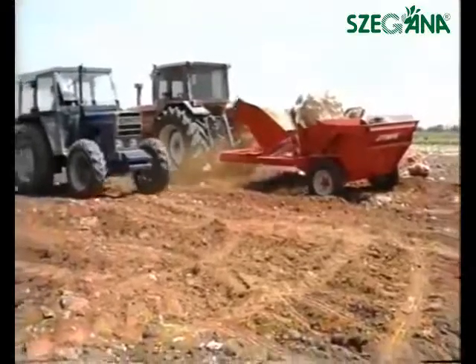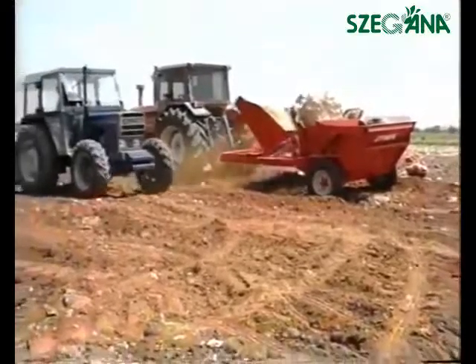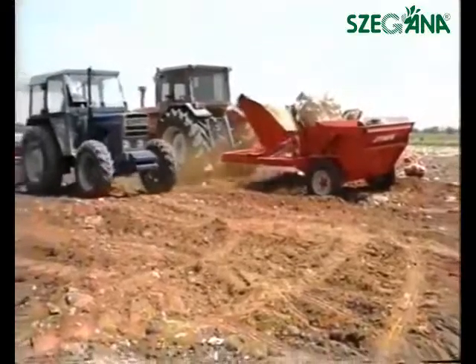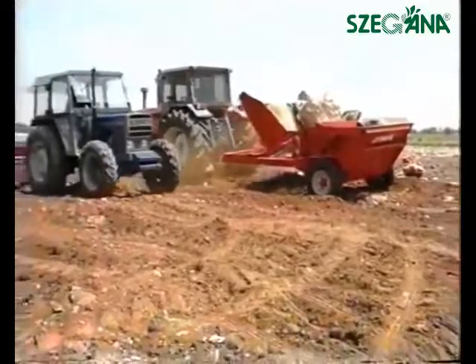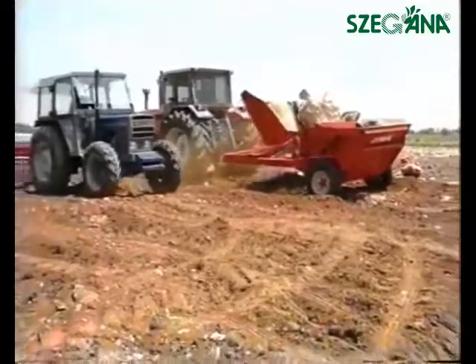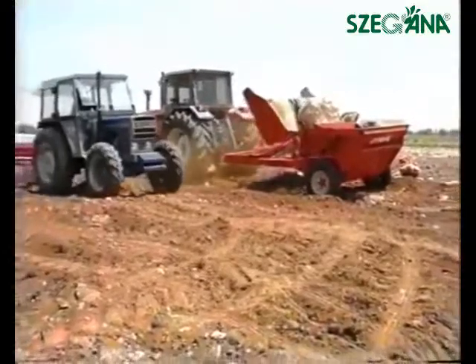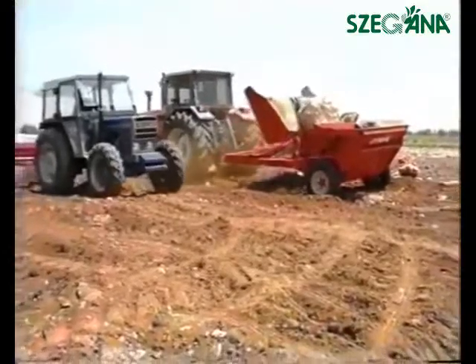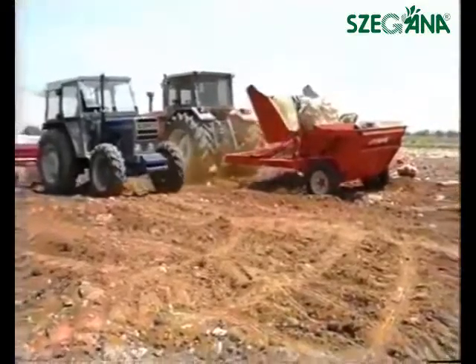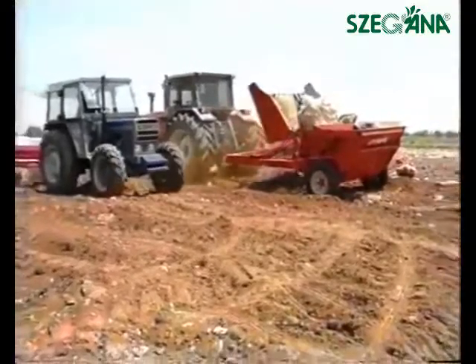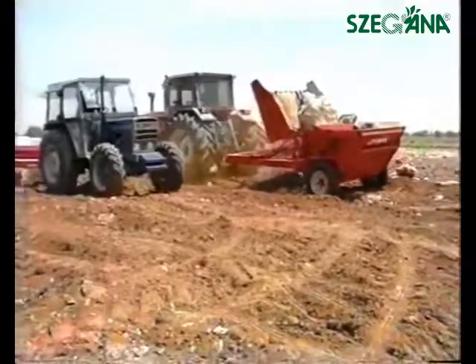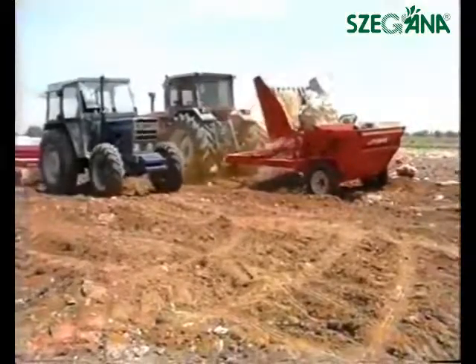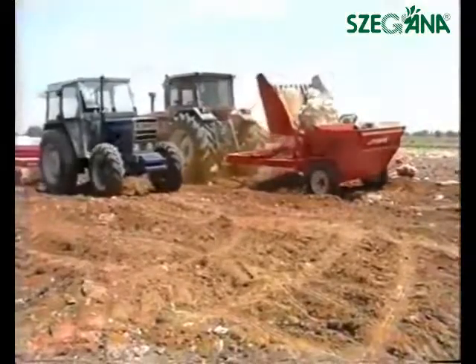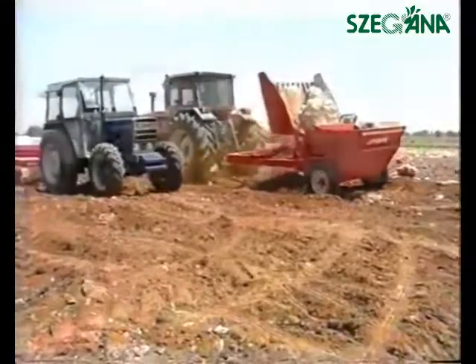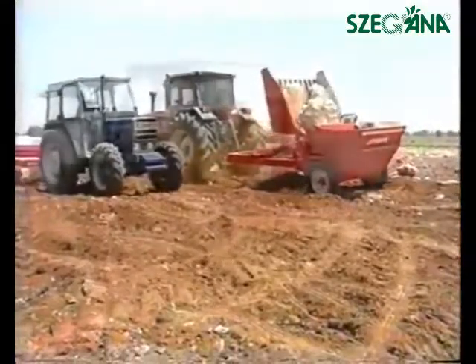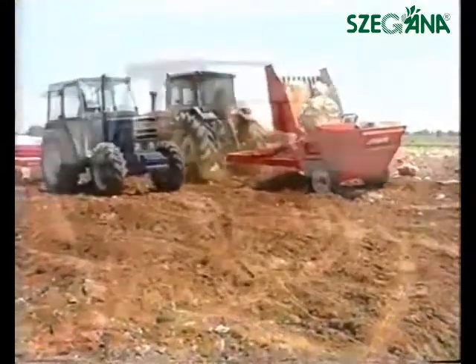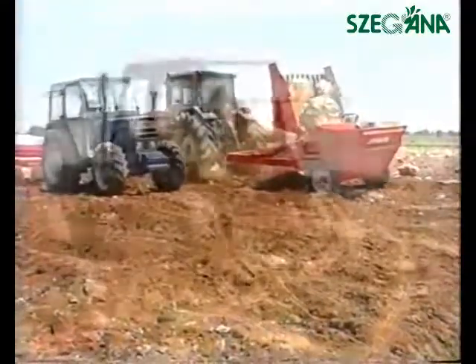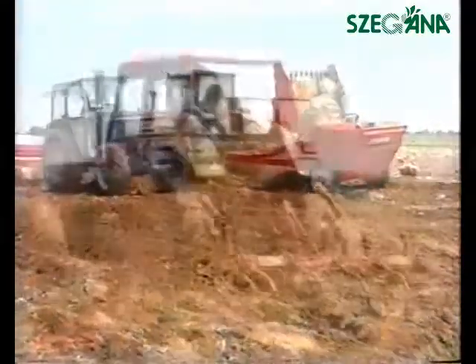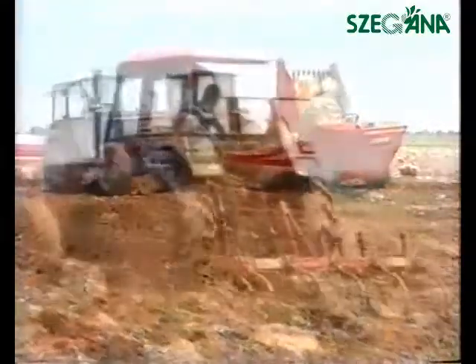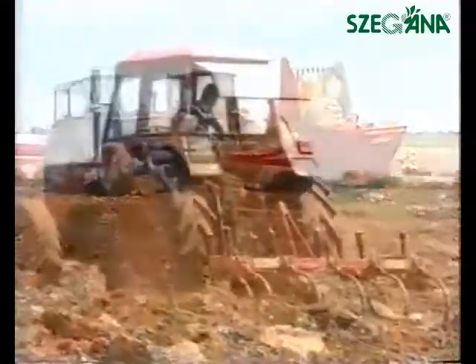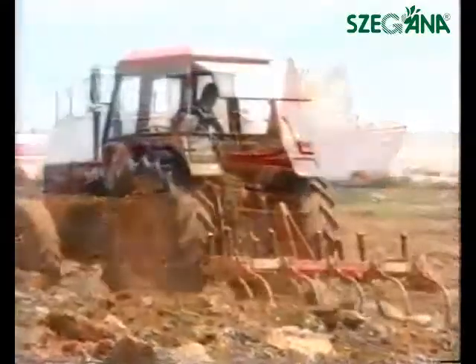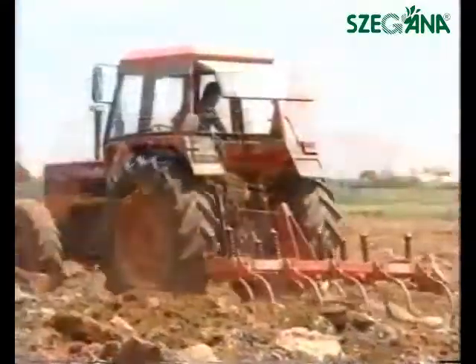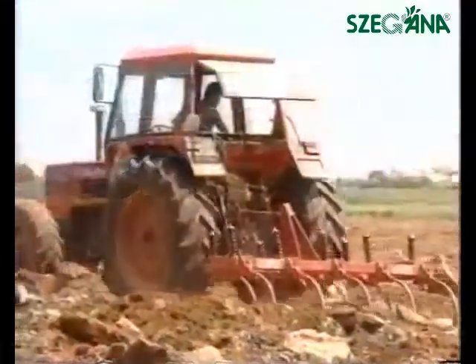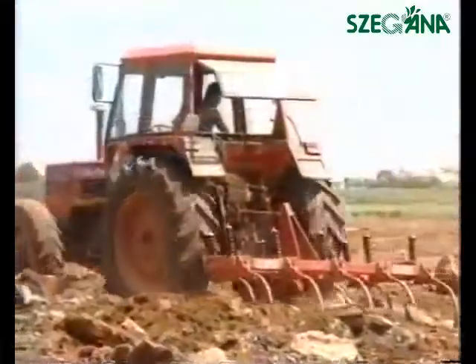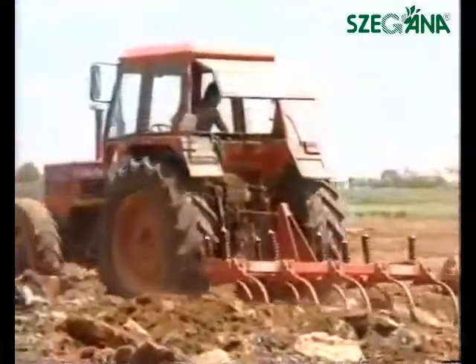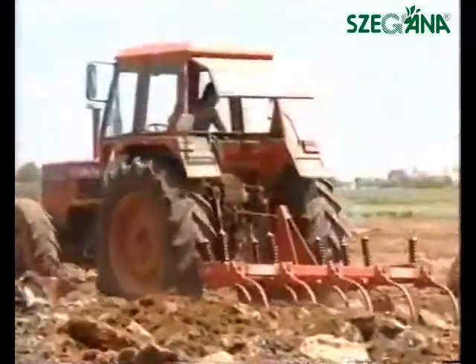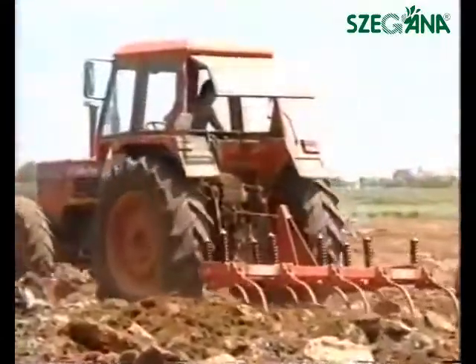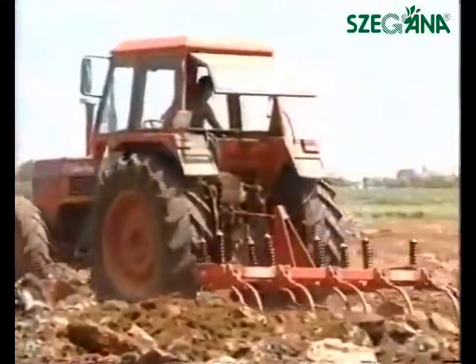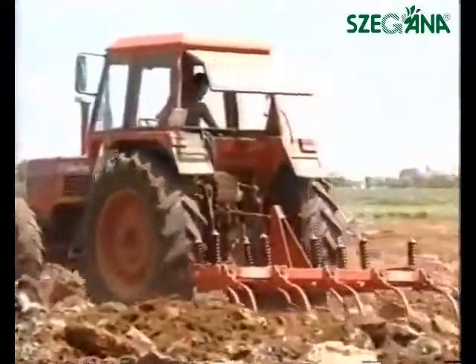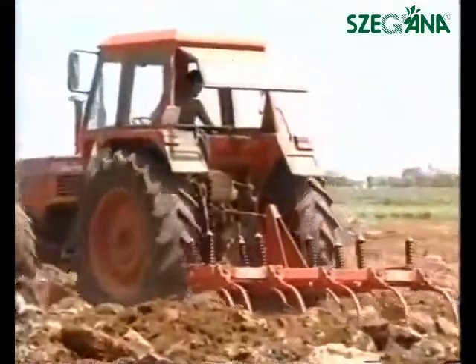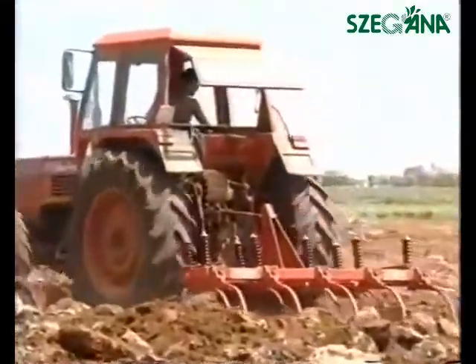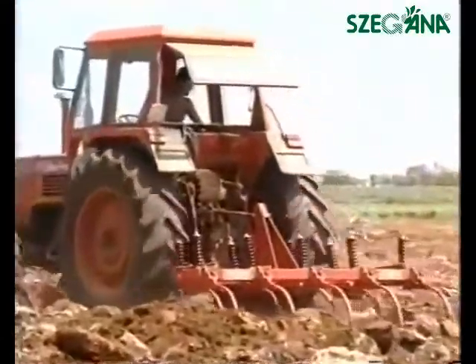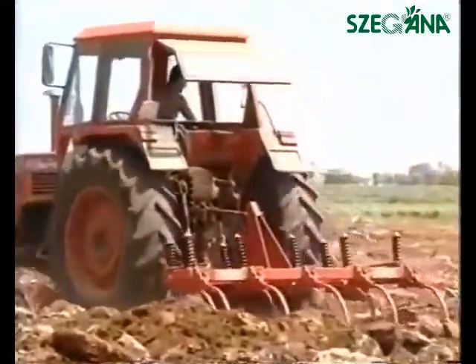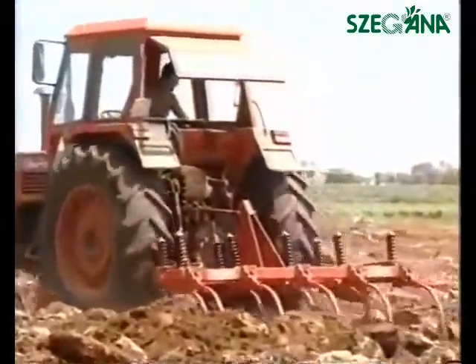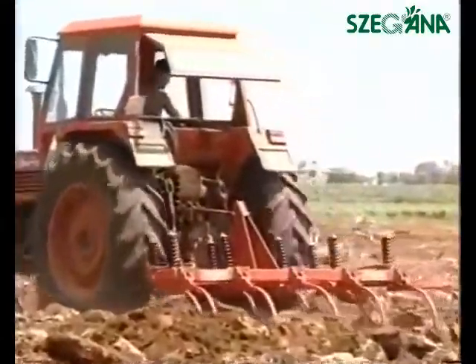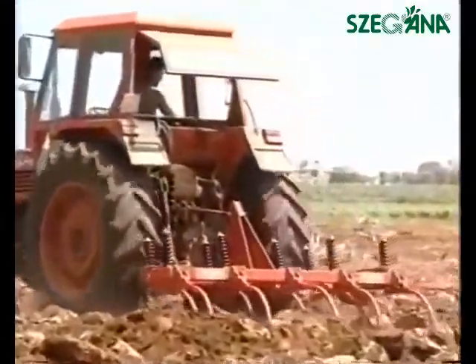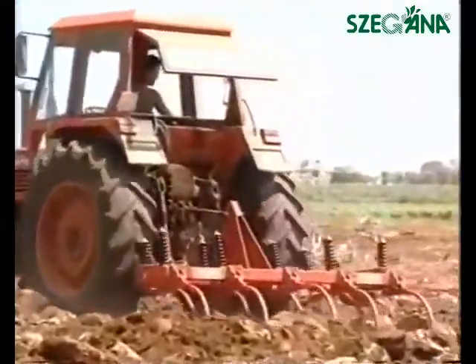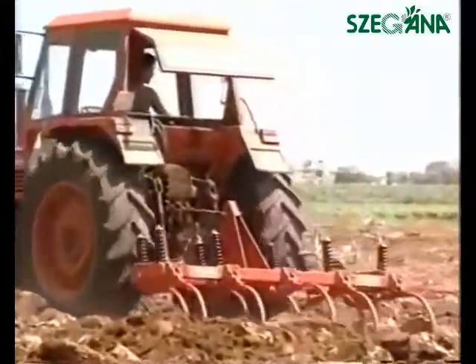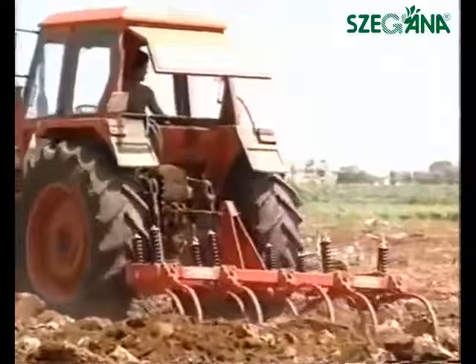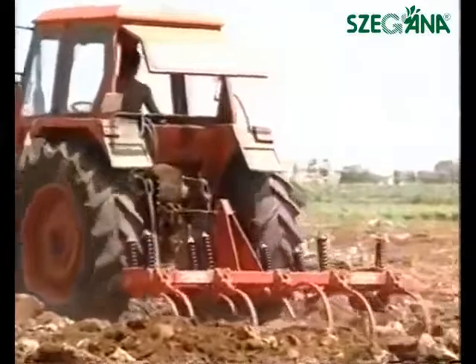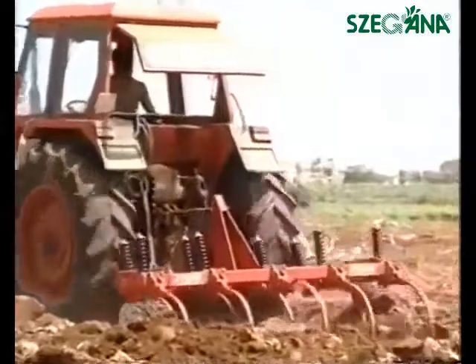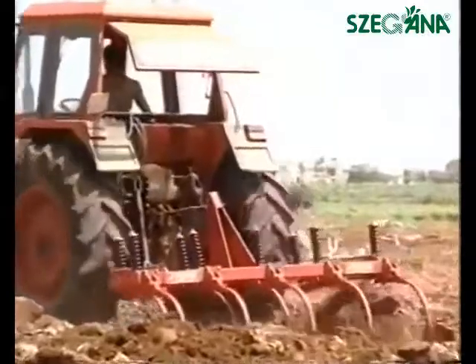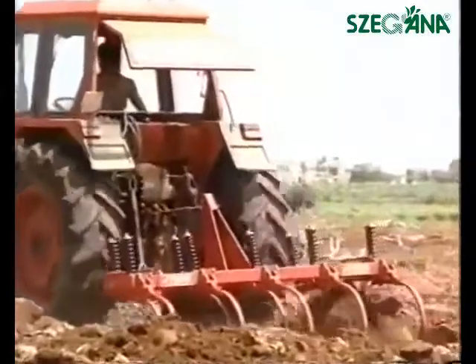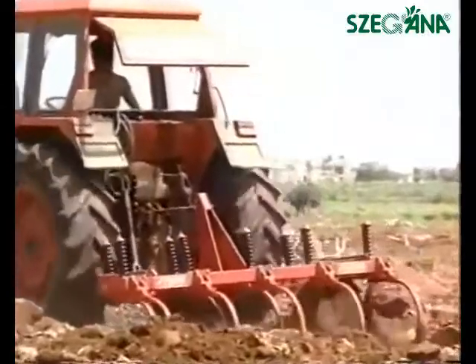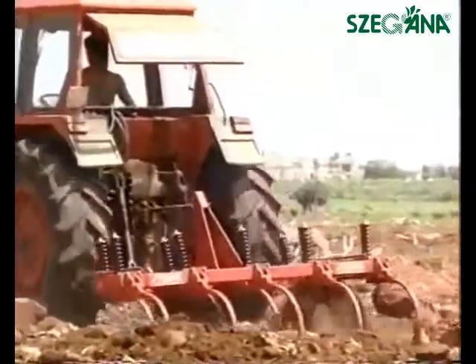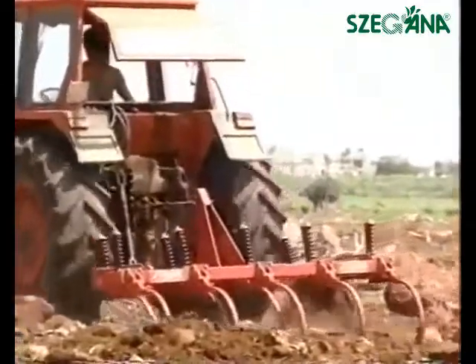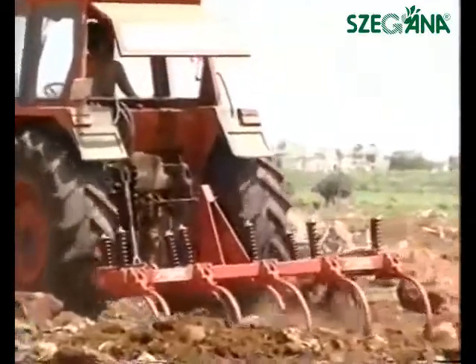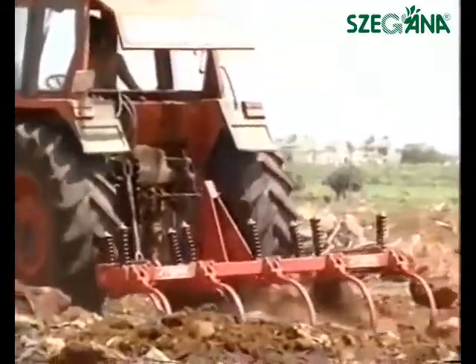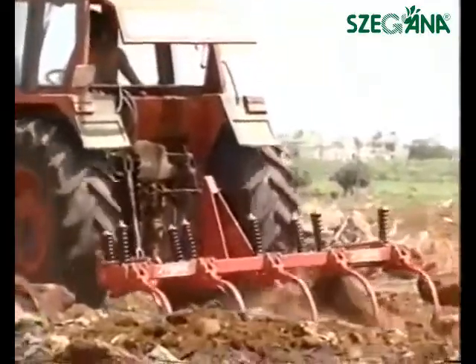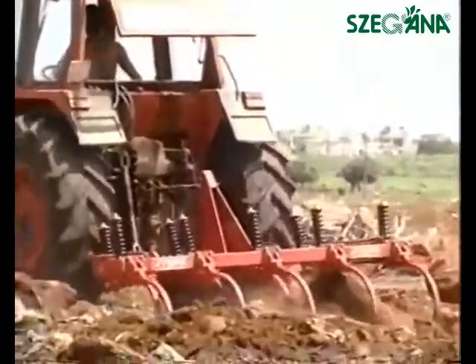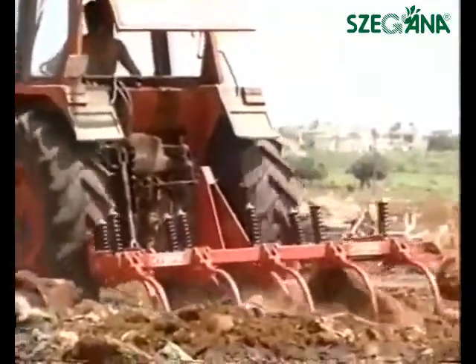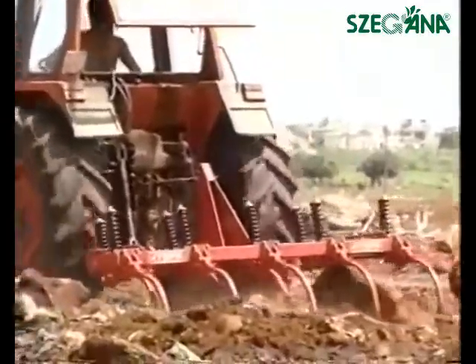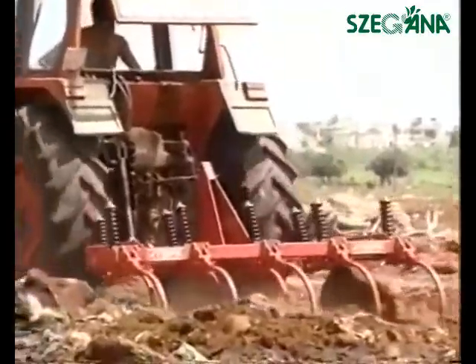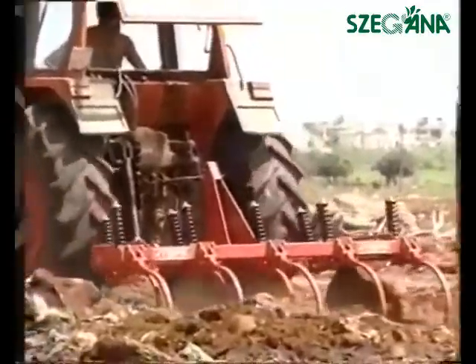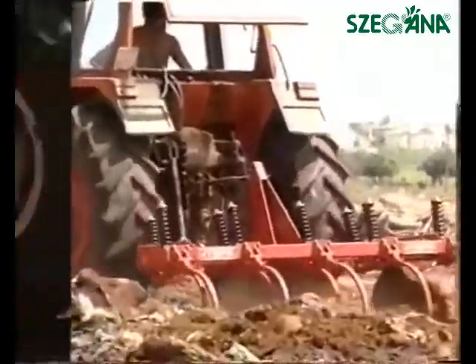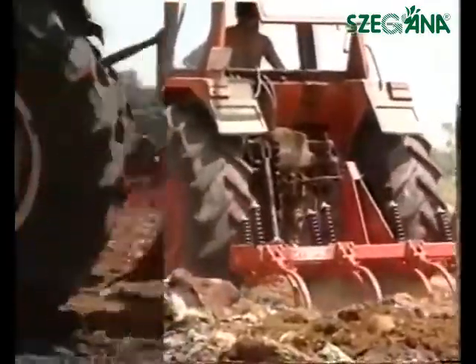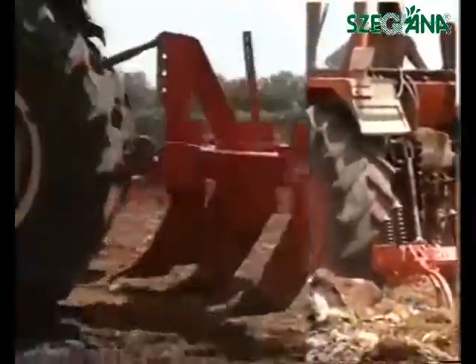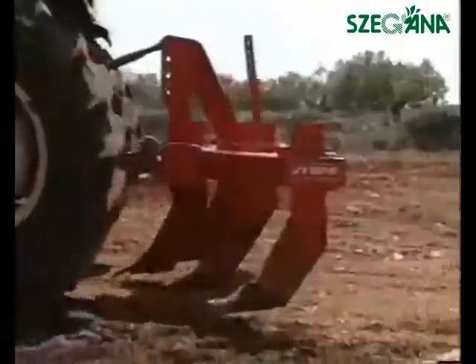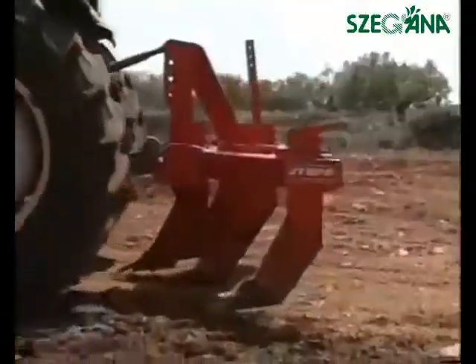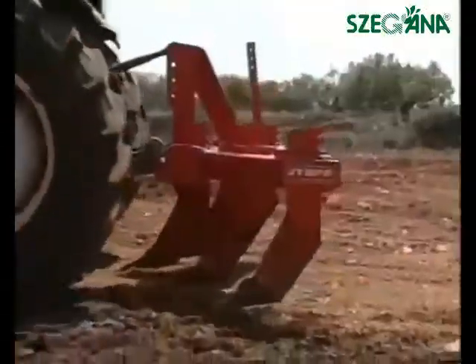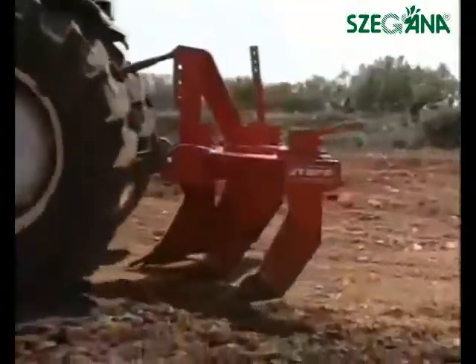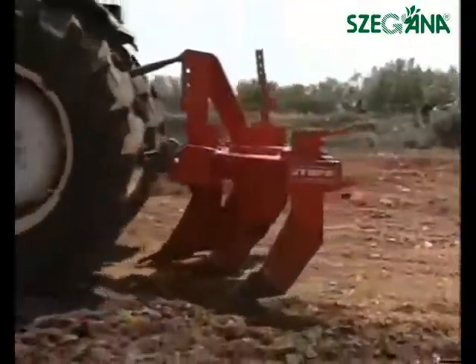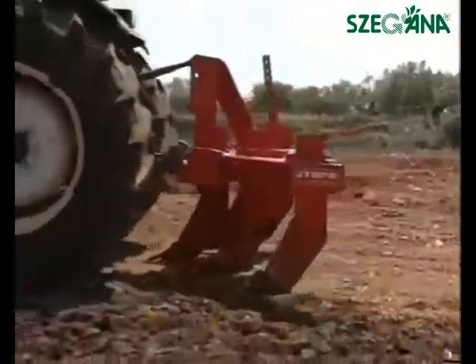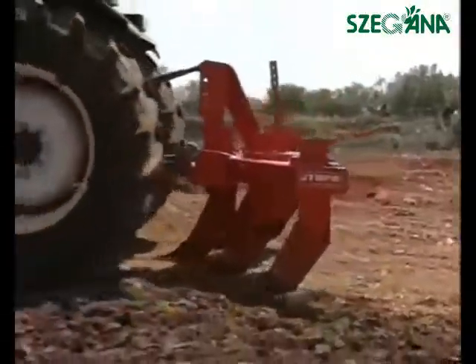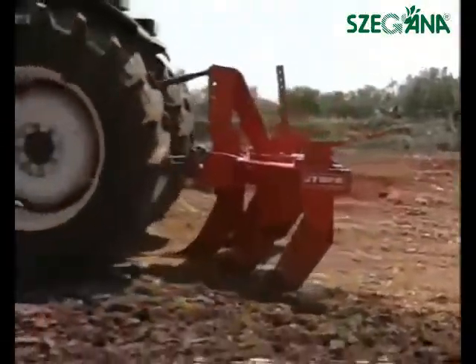Before using this machinery, it is advisable to prepare the soil with a cultivator or a subsoiler.